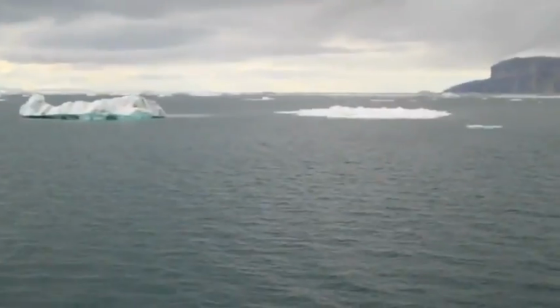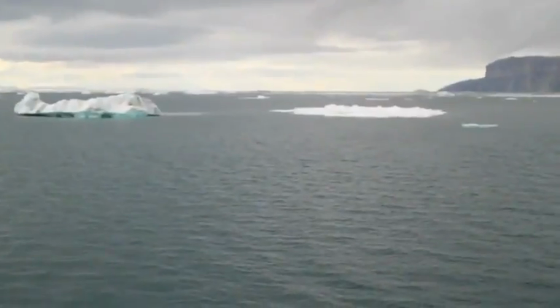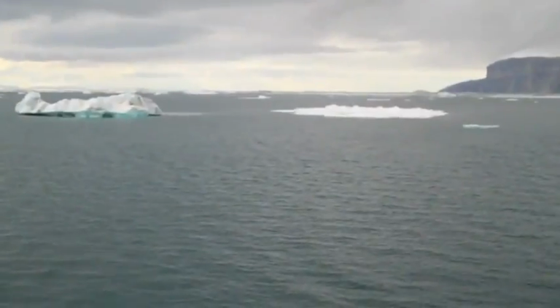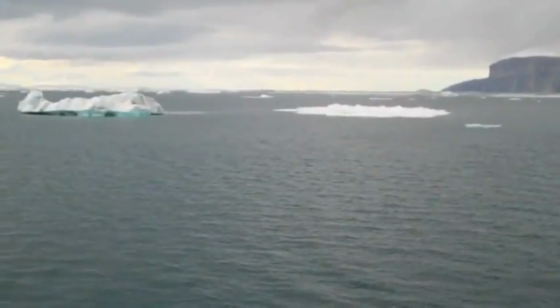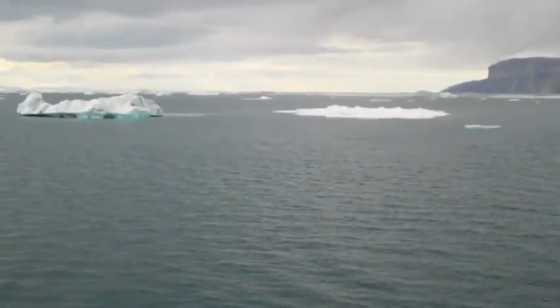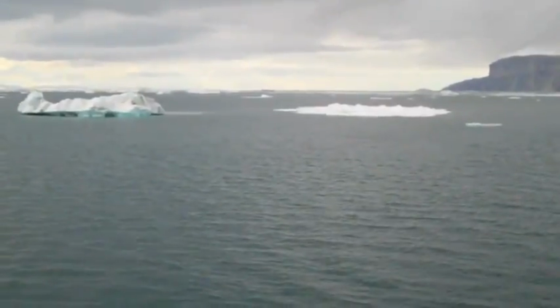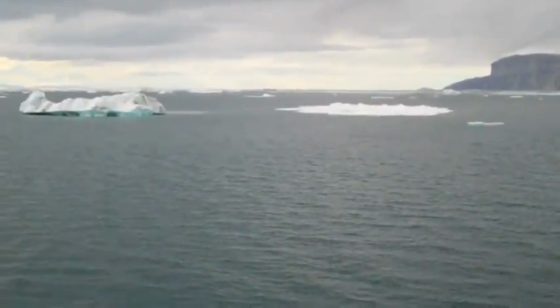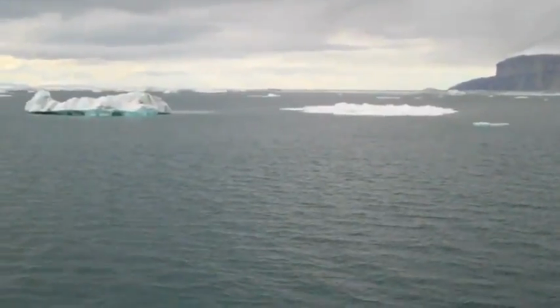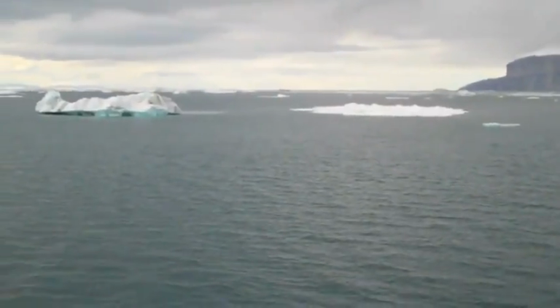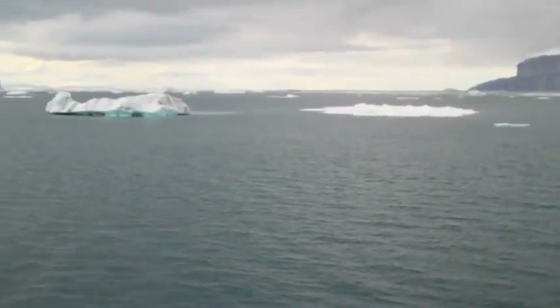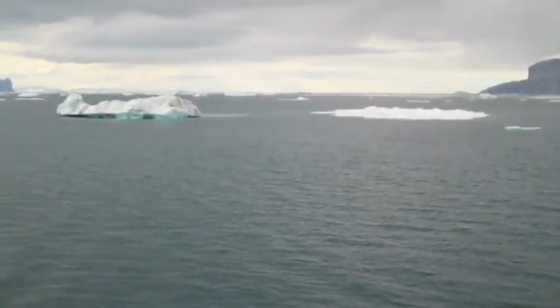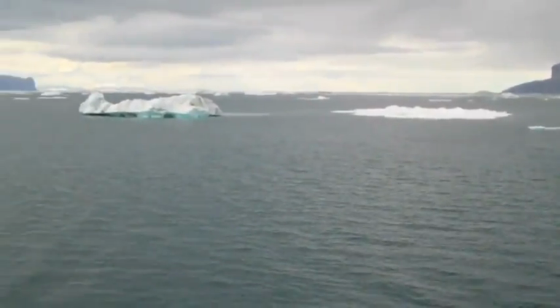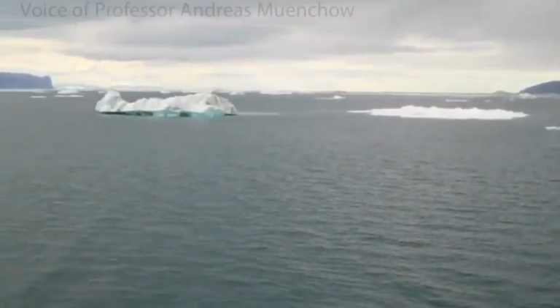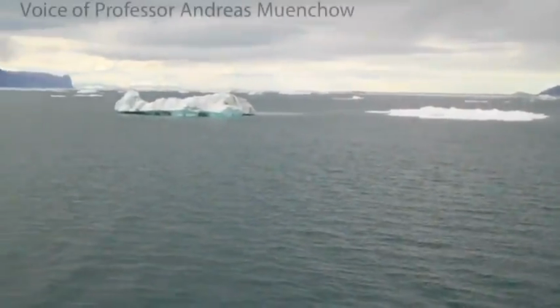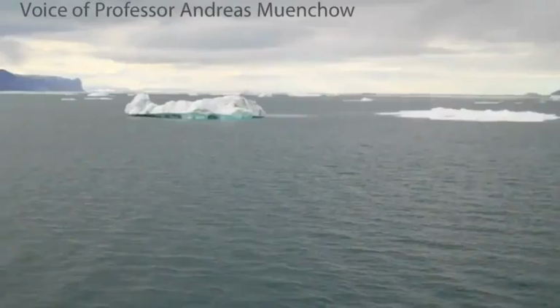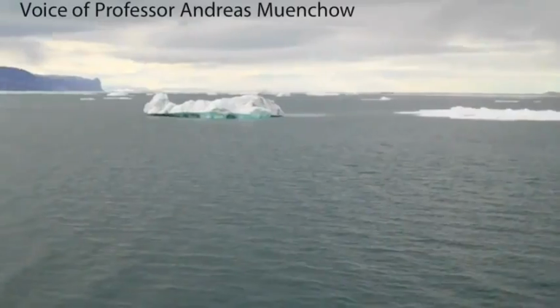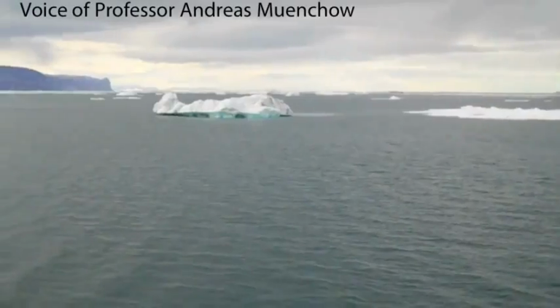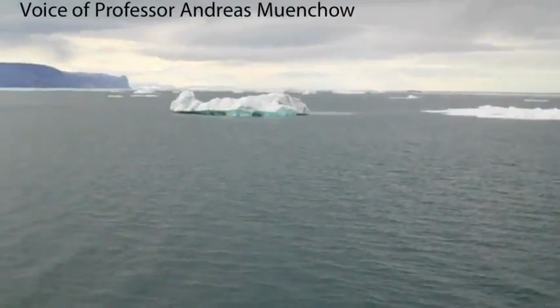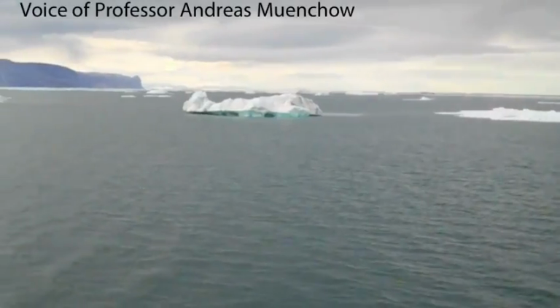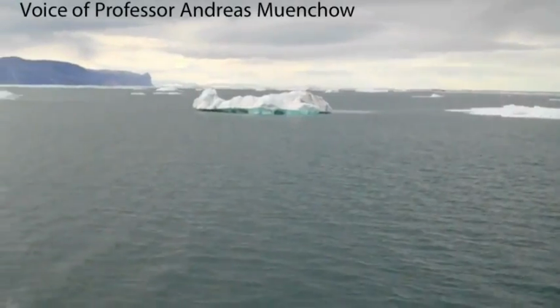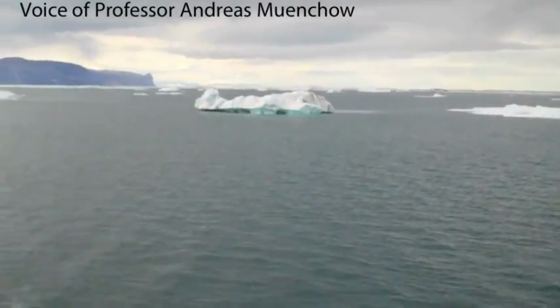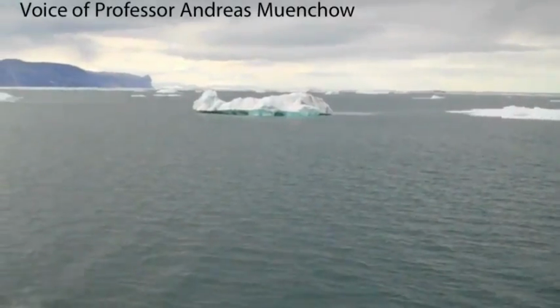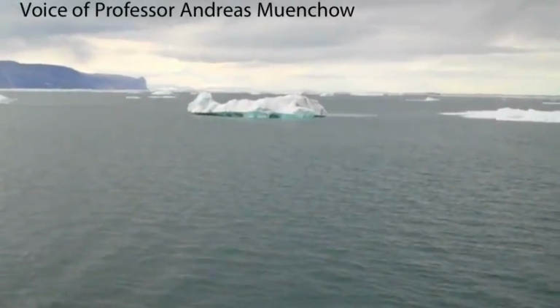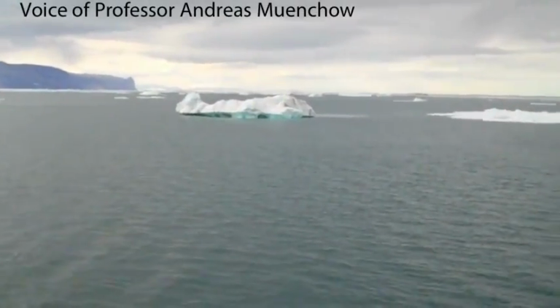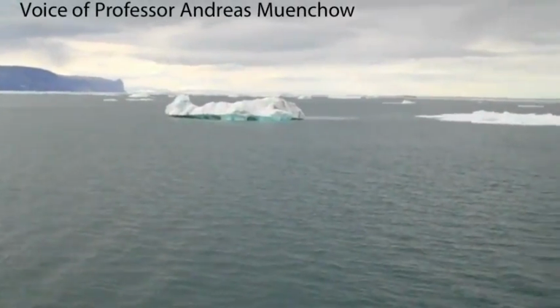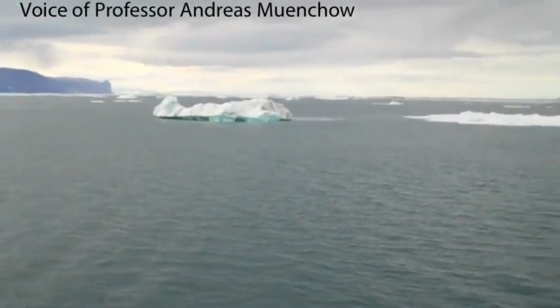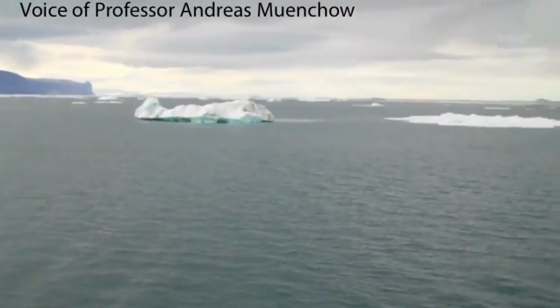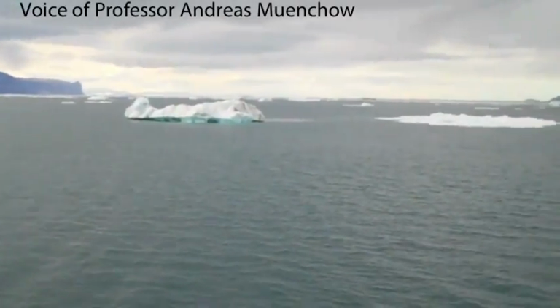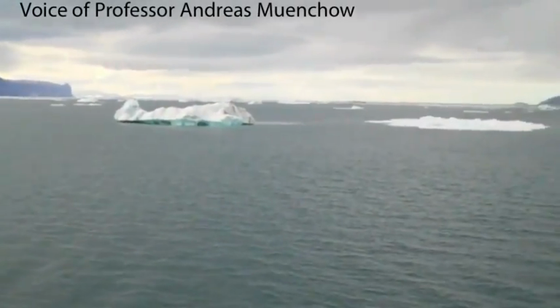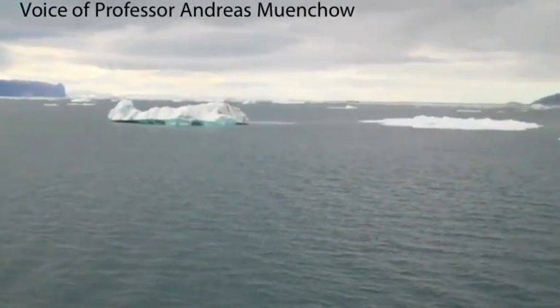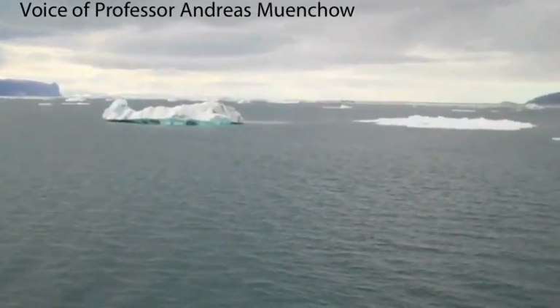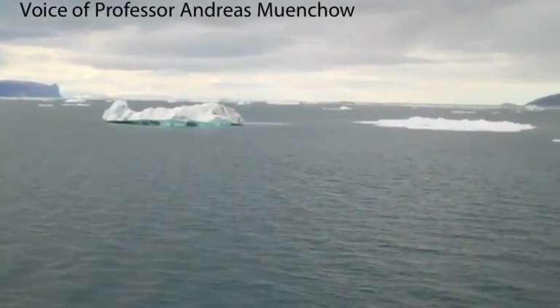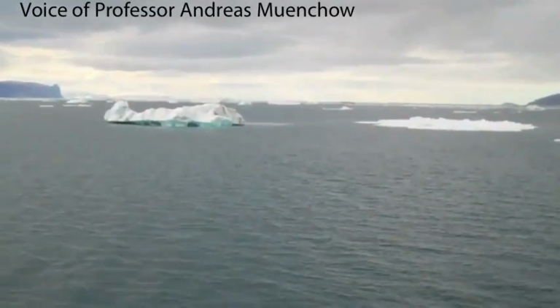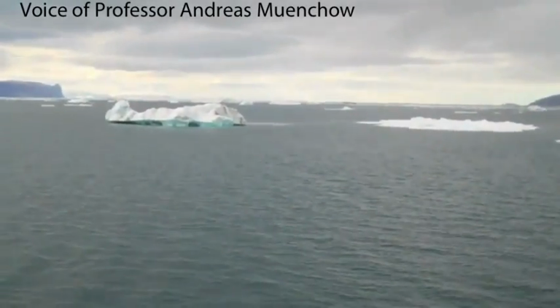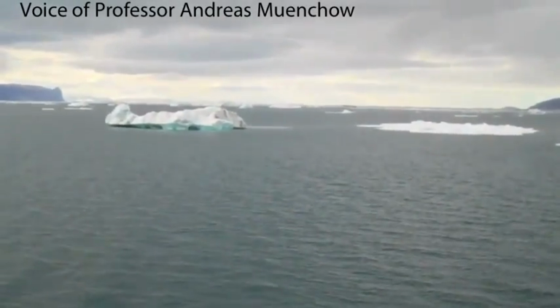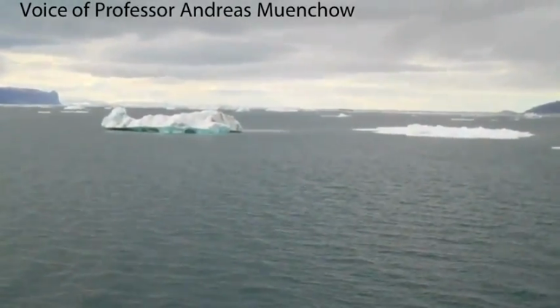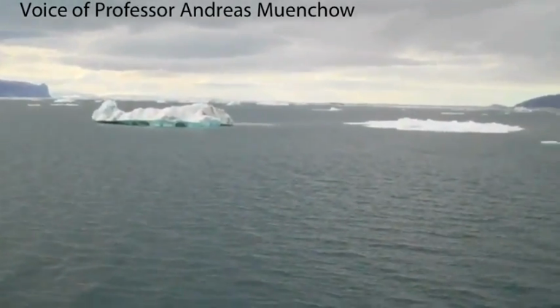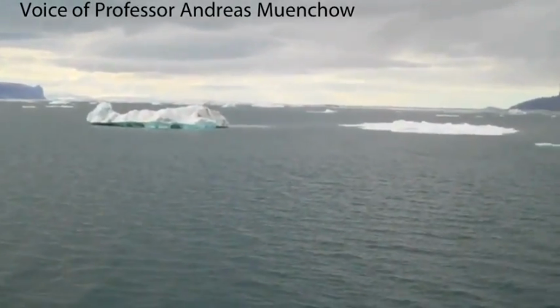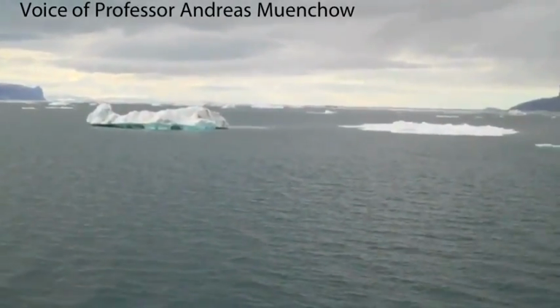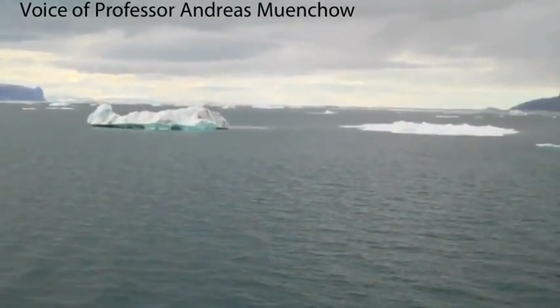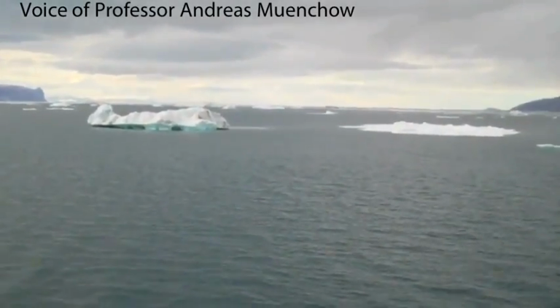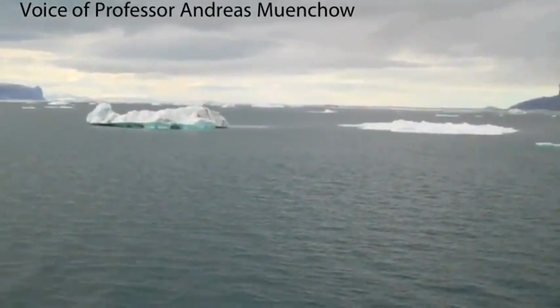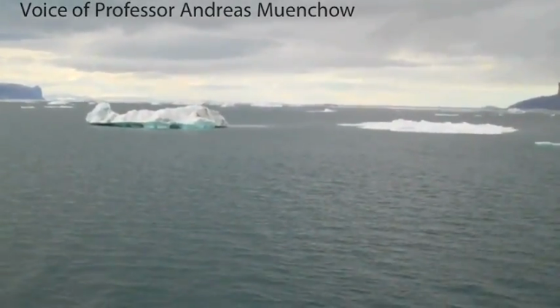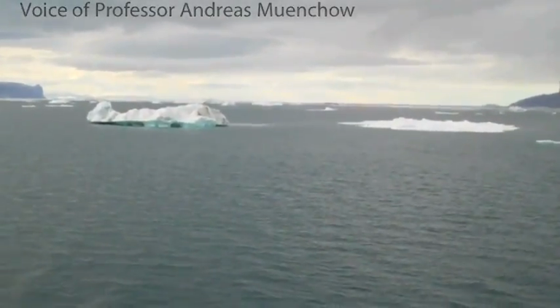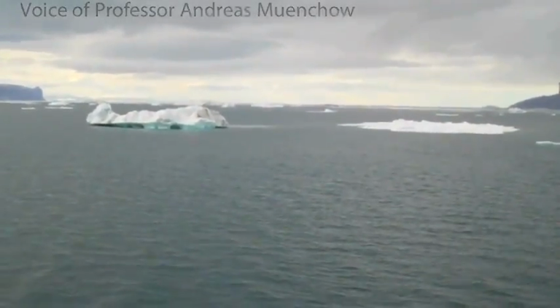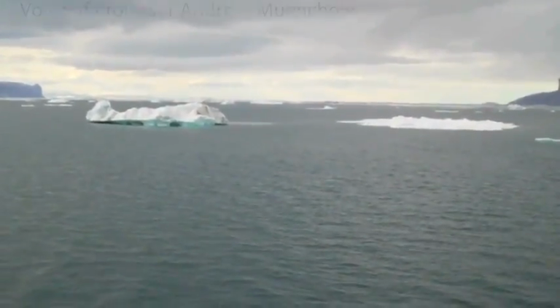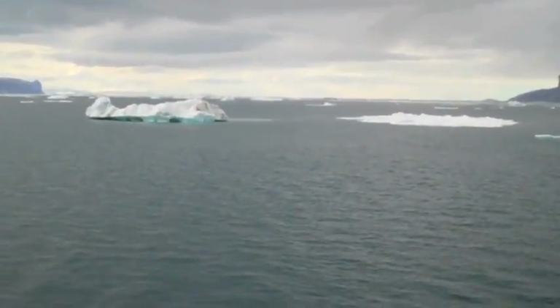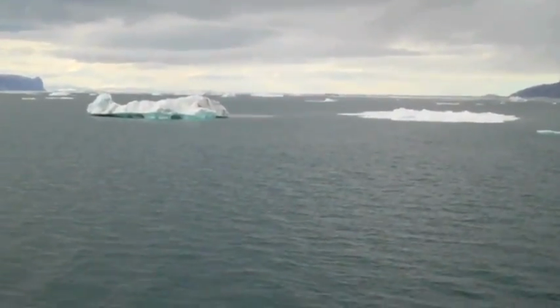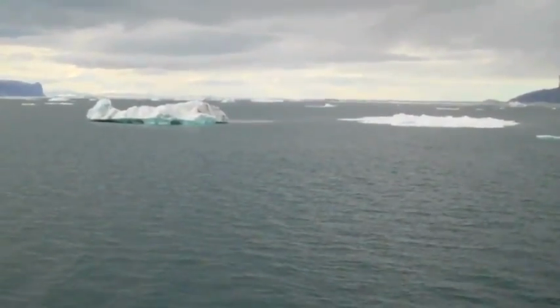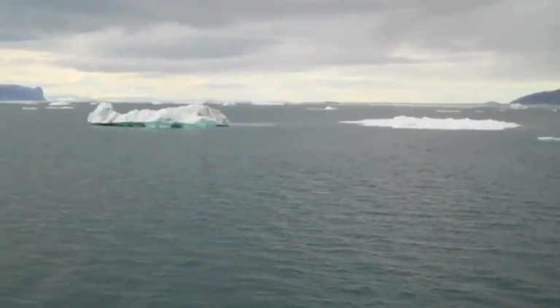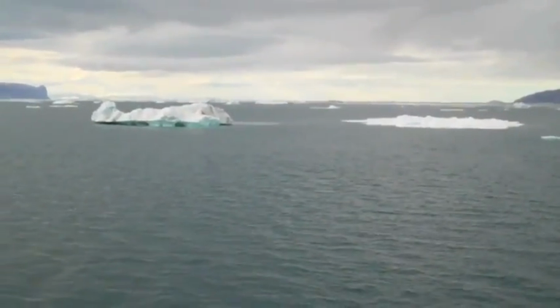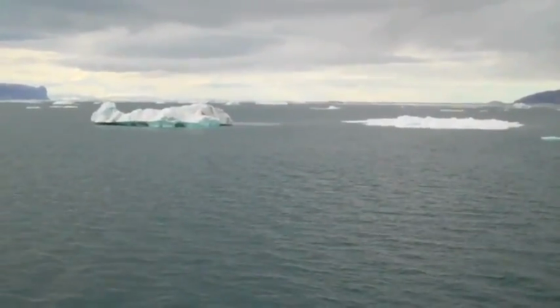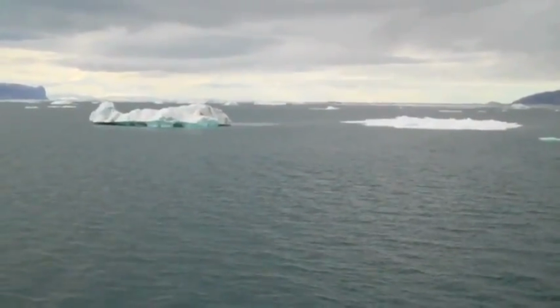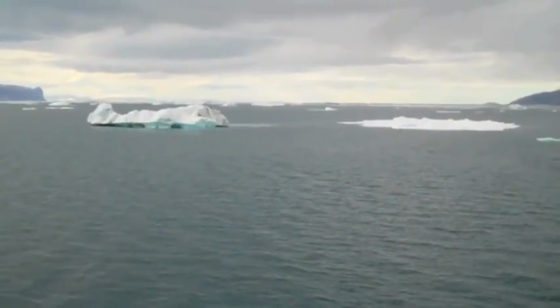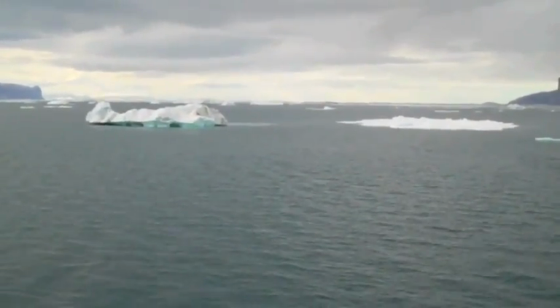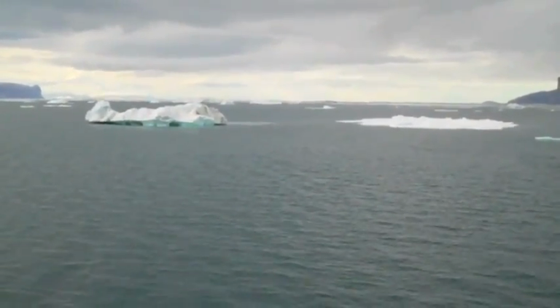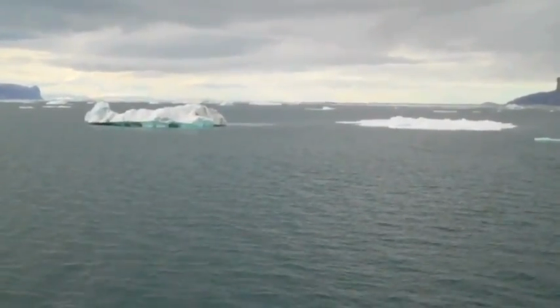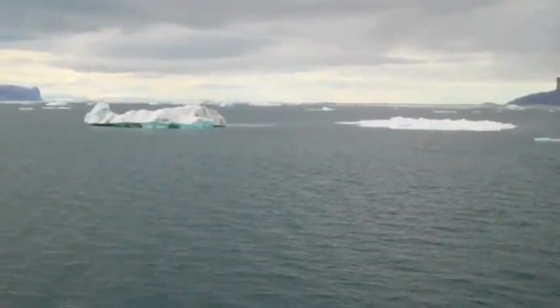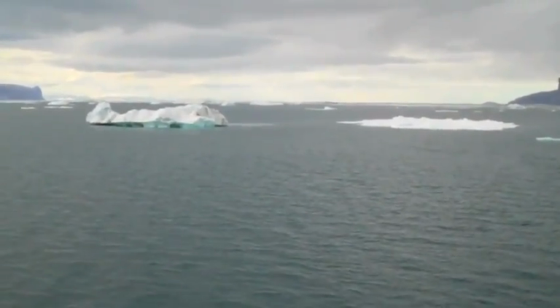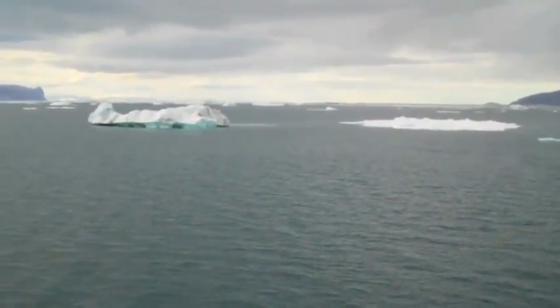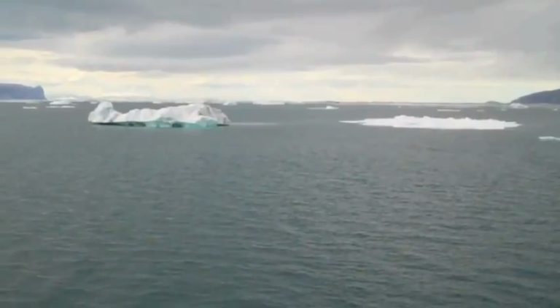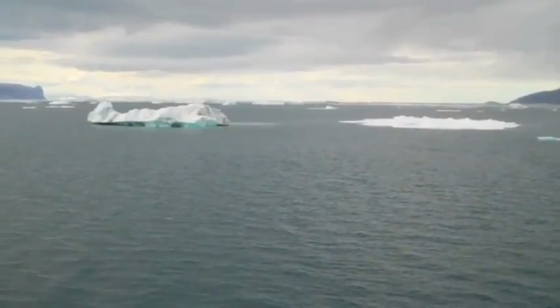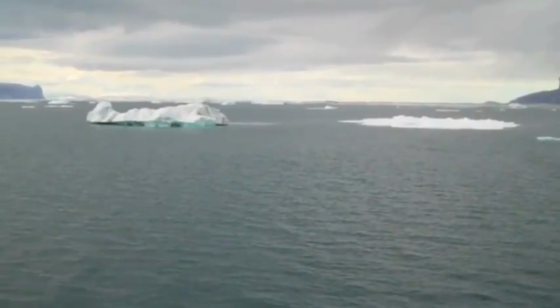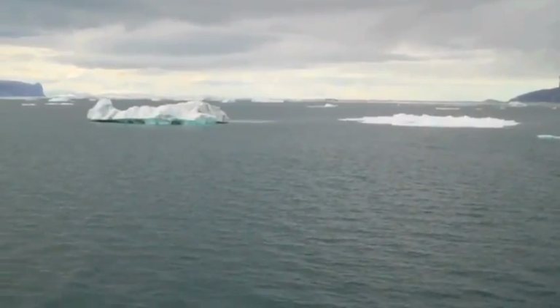Between this headland and this headland — I can have both of them in frame — that's about 15 to 17 kilometers.